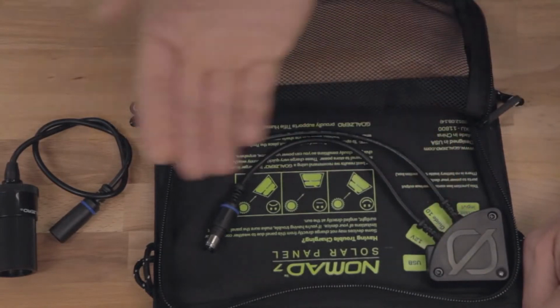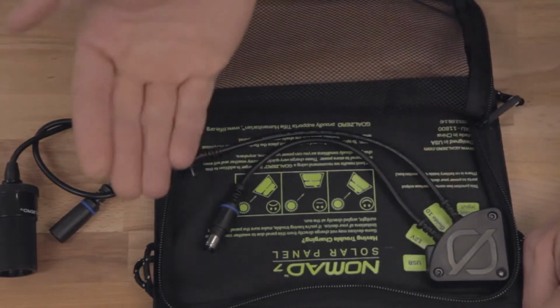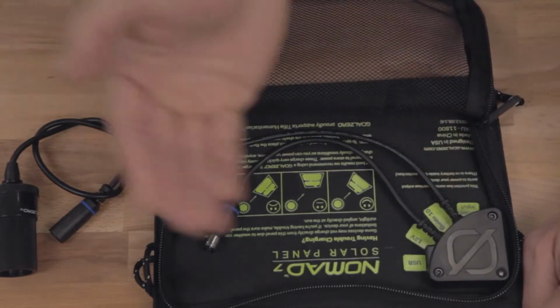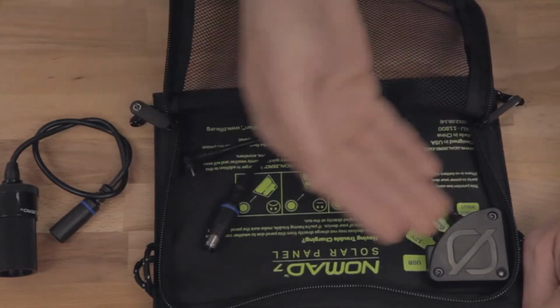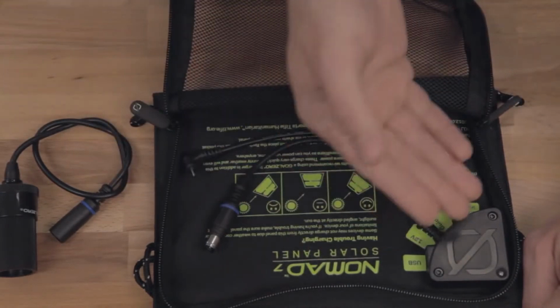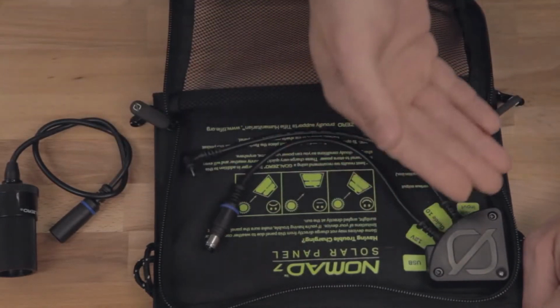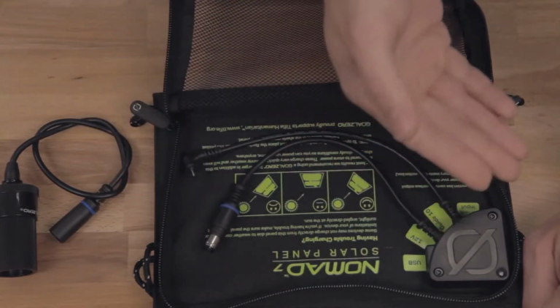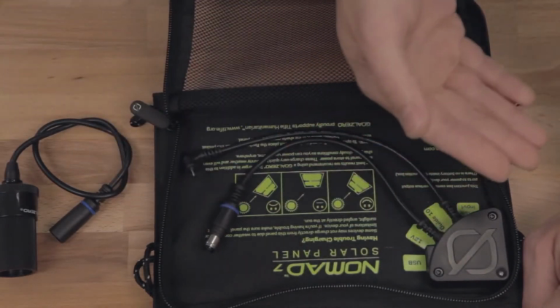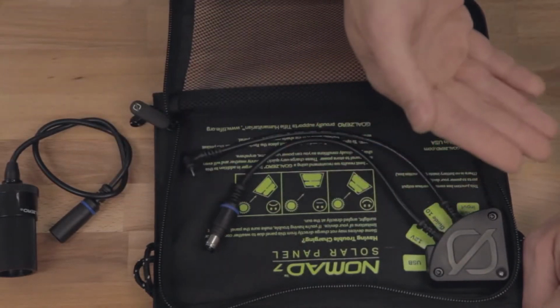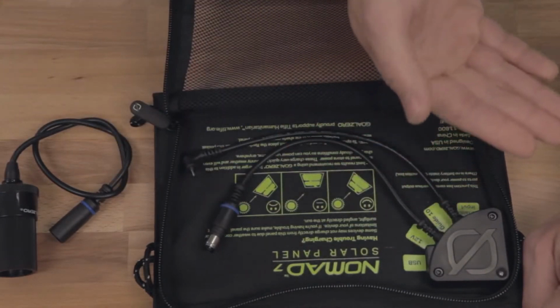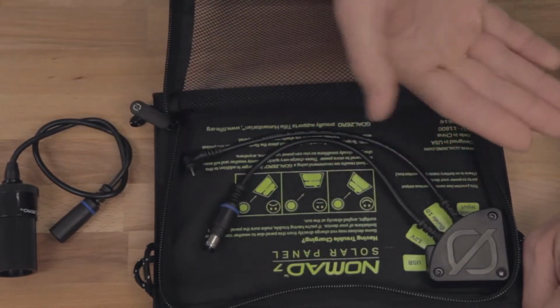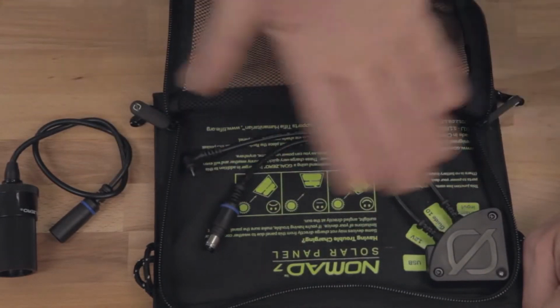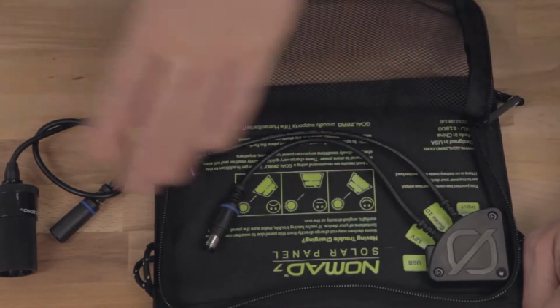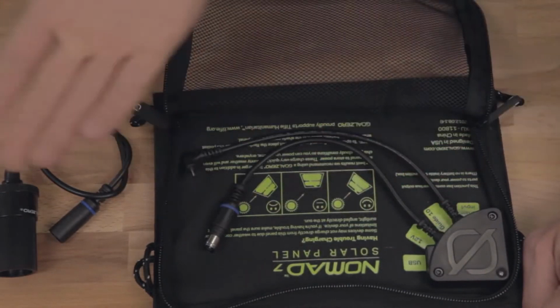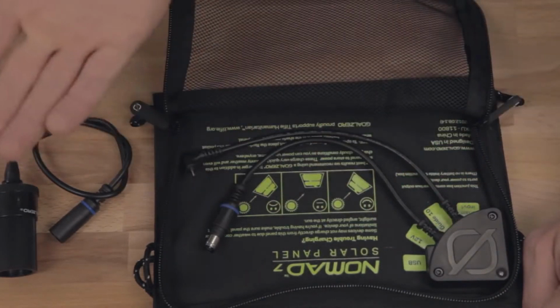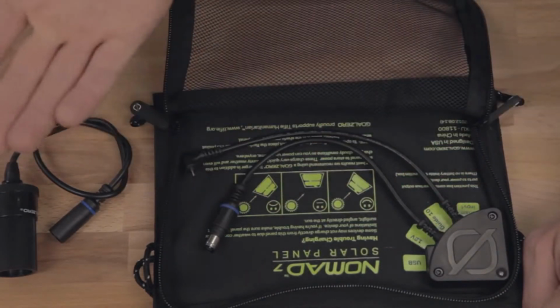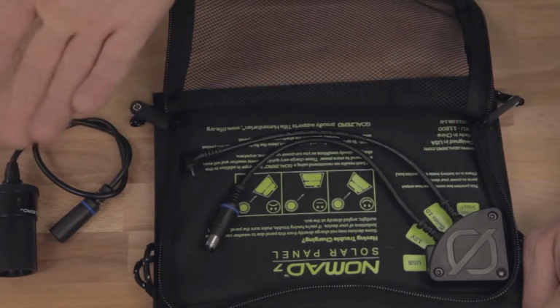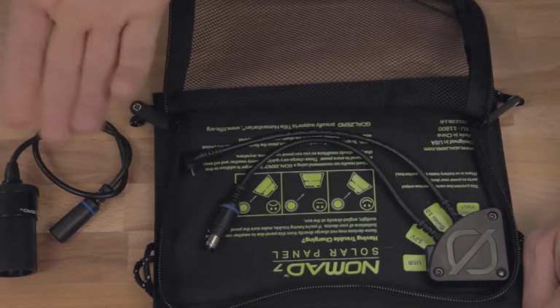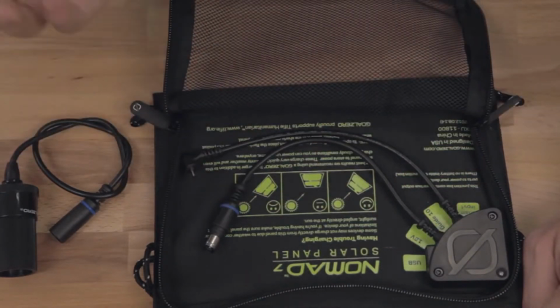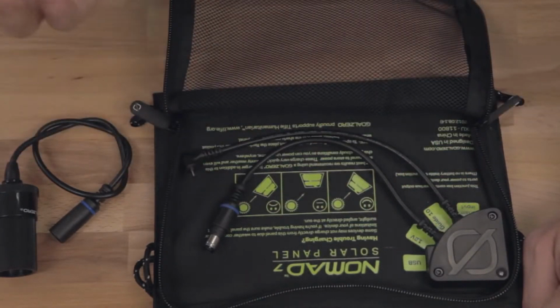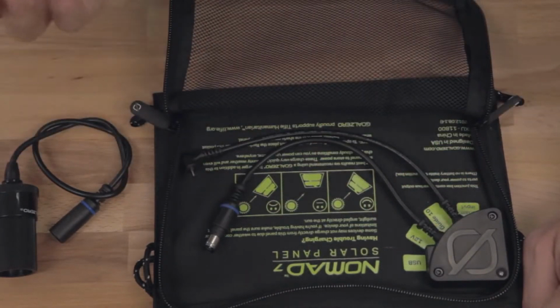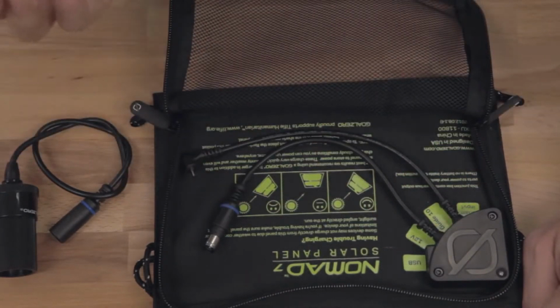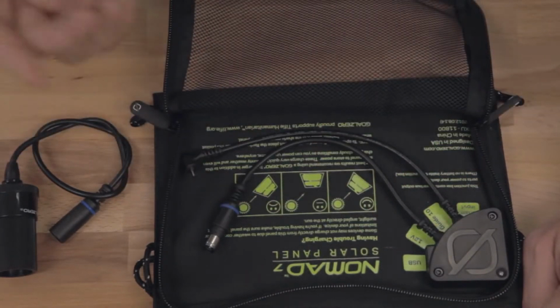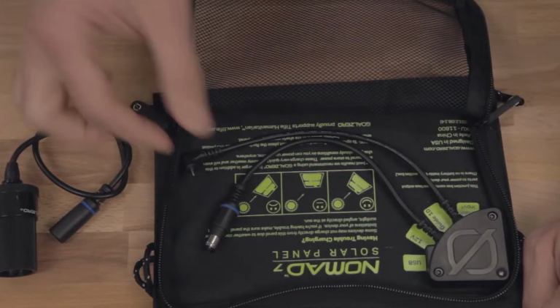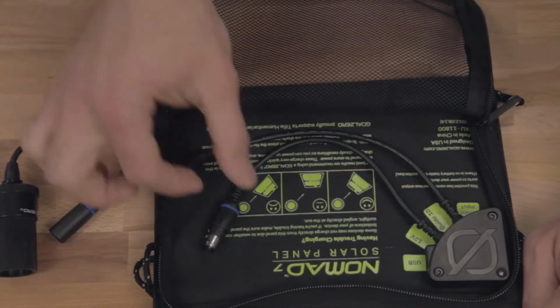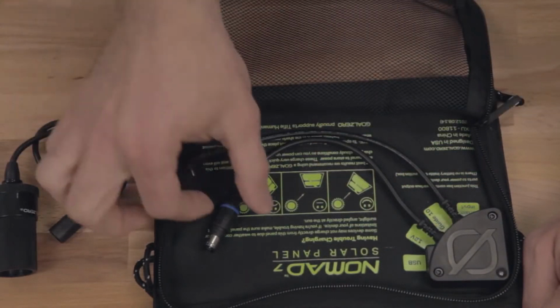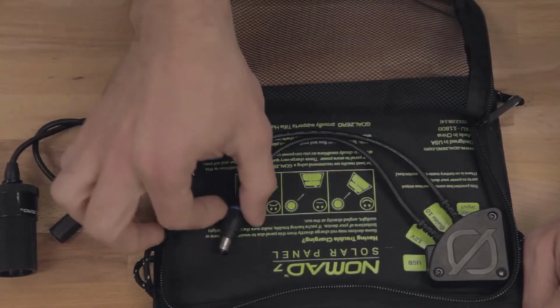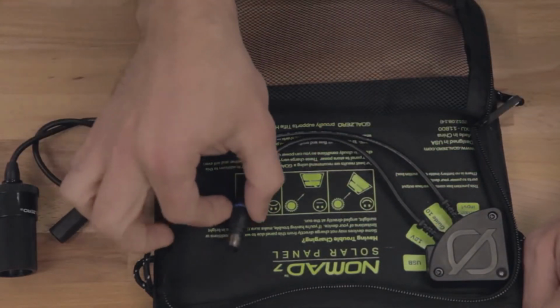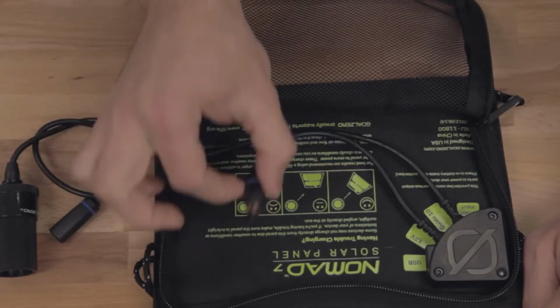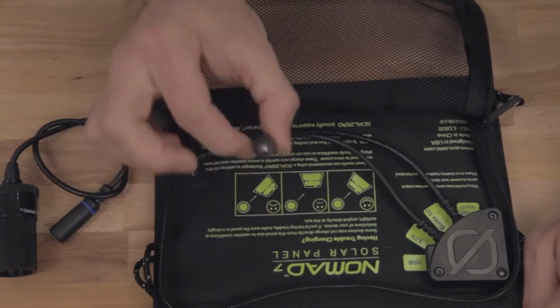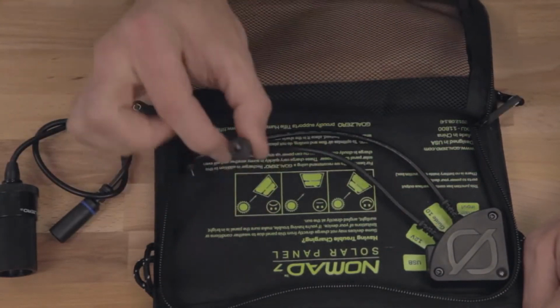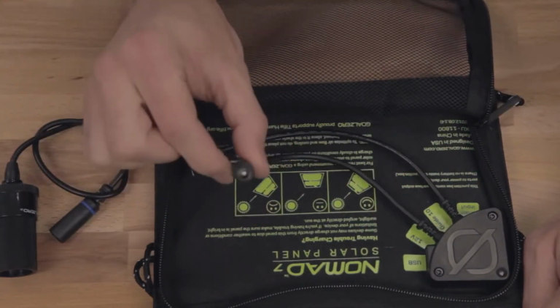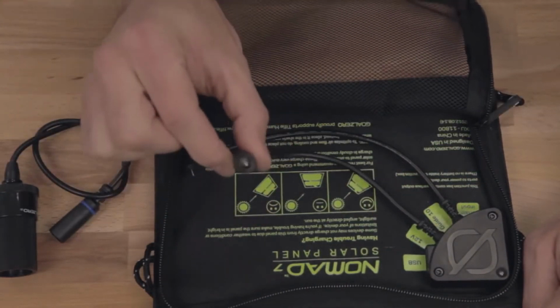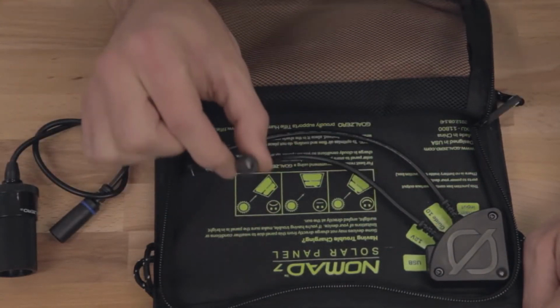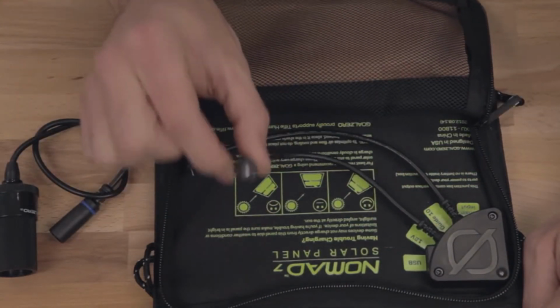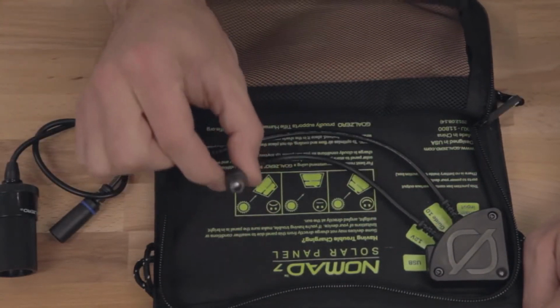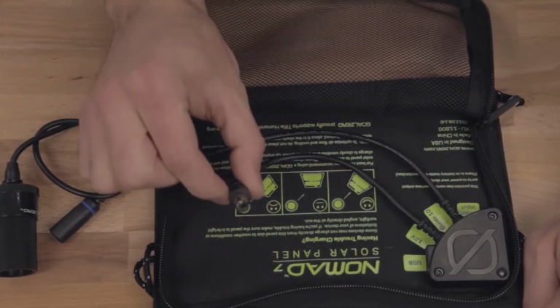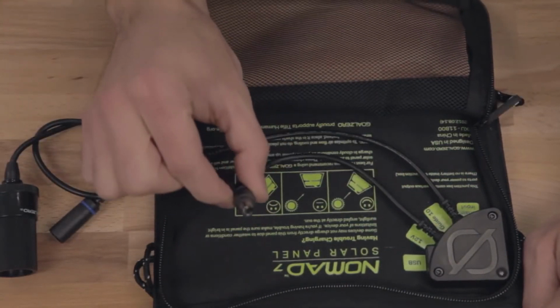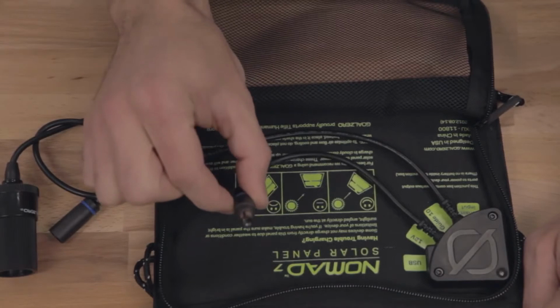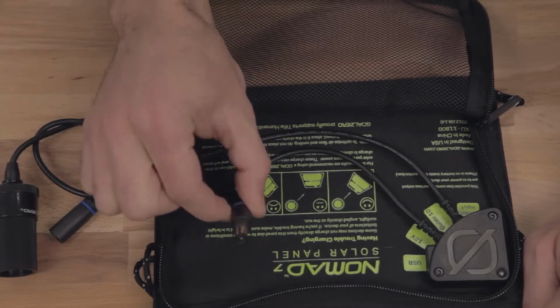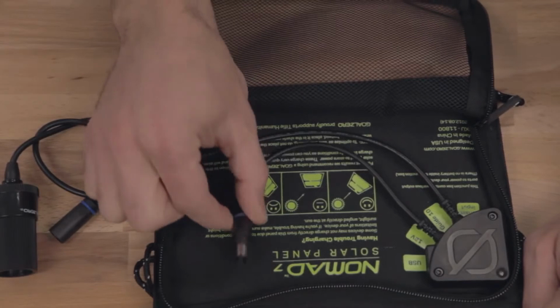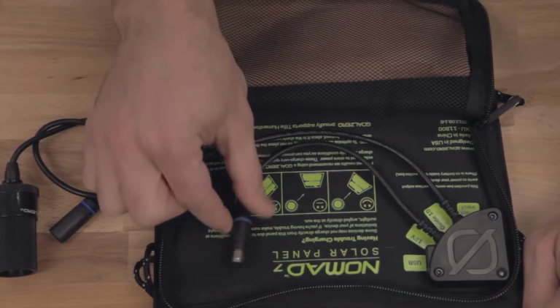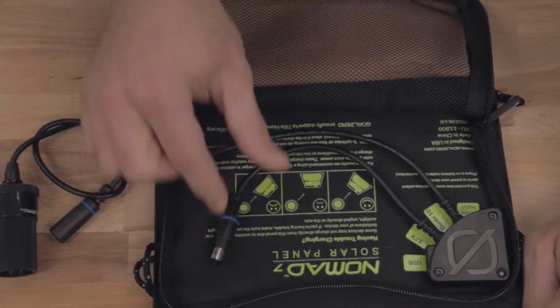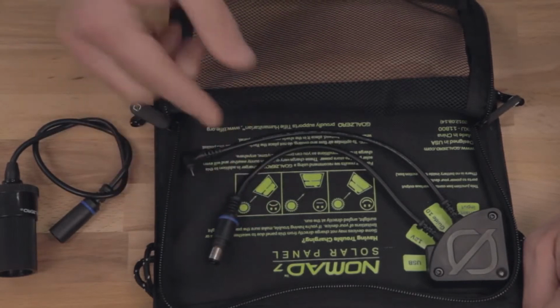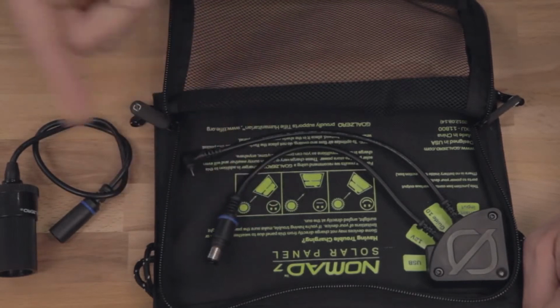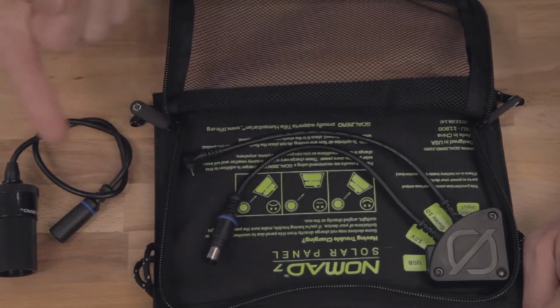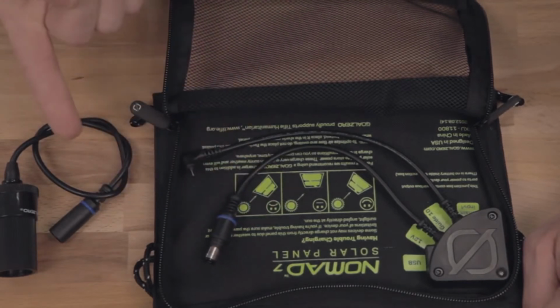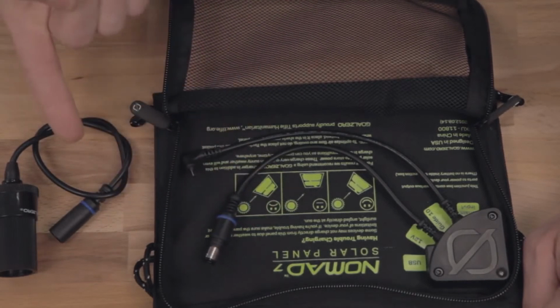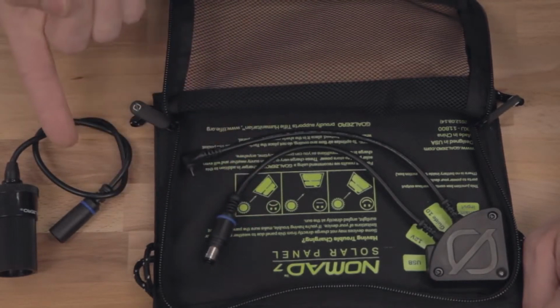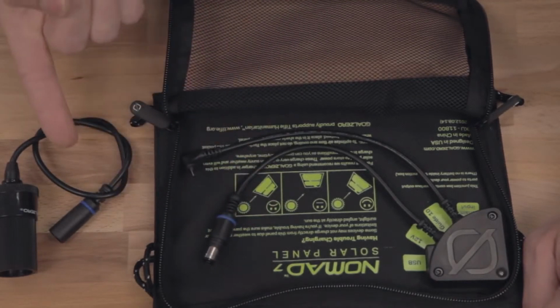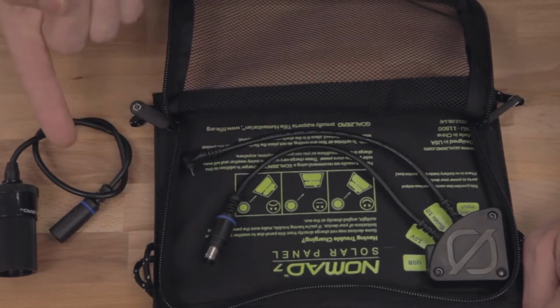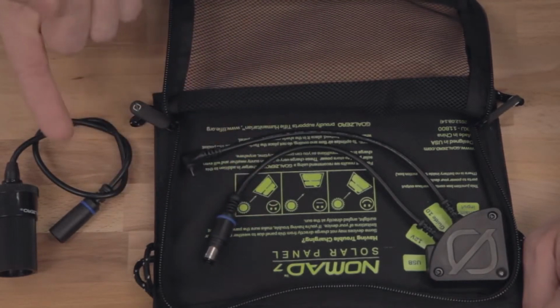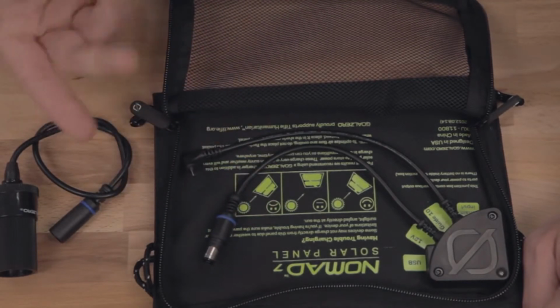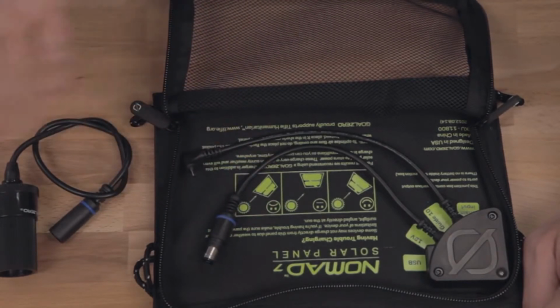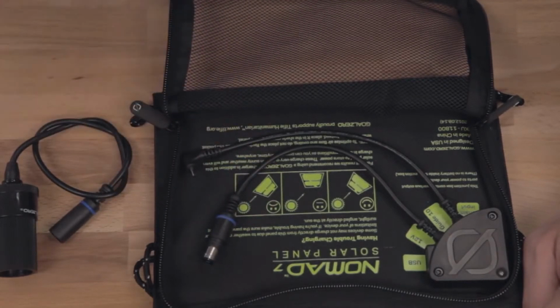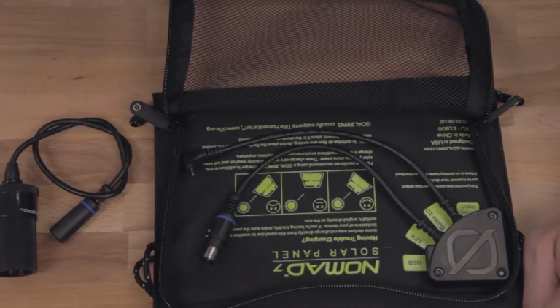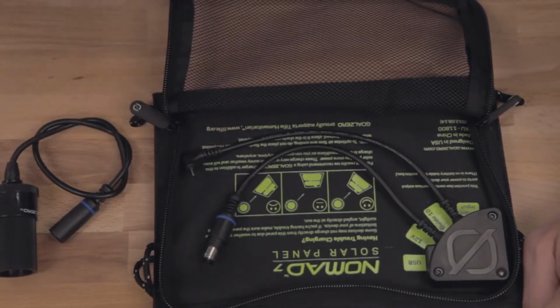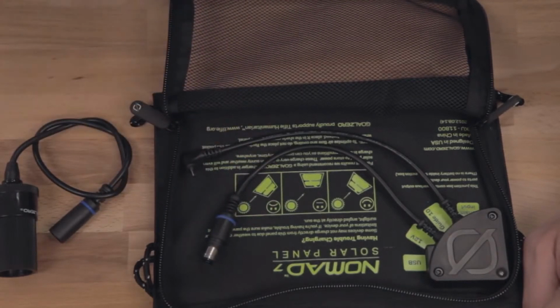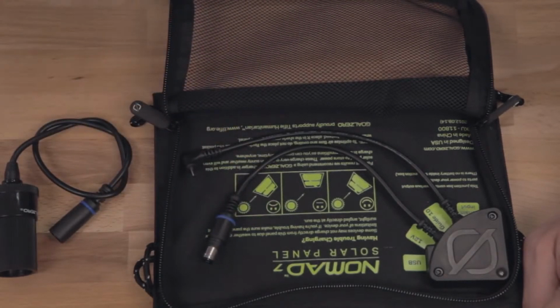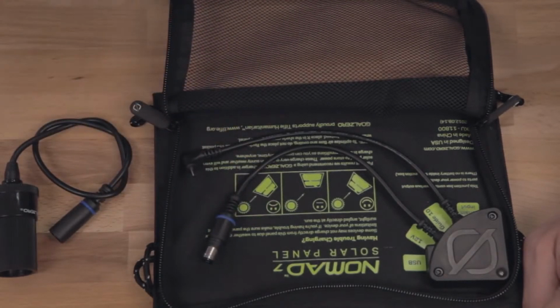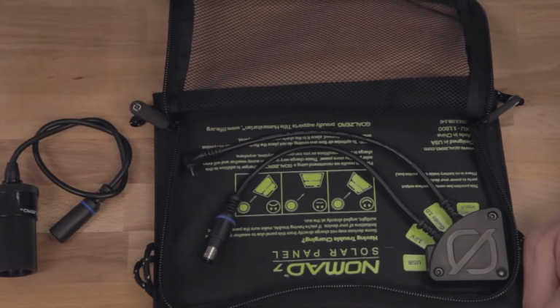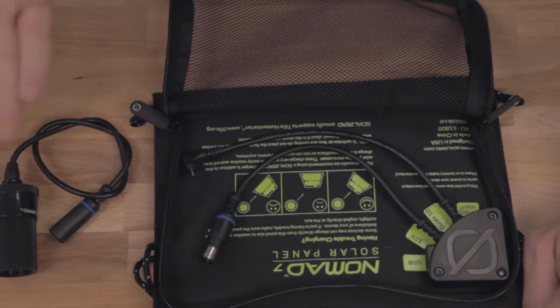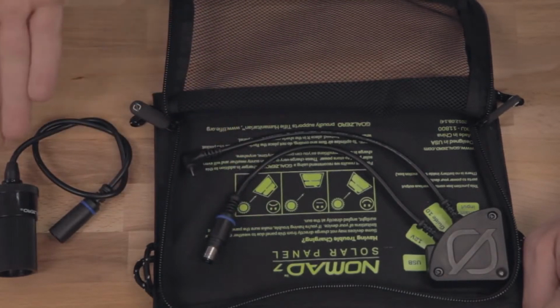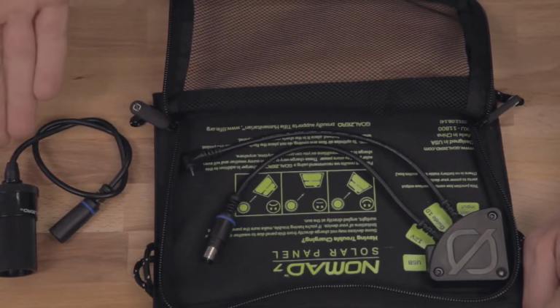So plug your phones directly into the Nomad 7 and charge them up. This is your 12-volt cable — plug in your adapter and you can charge like it's a car.